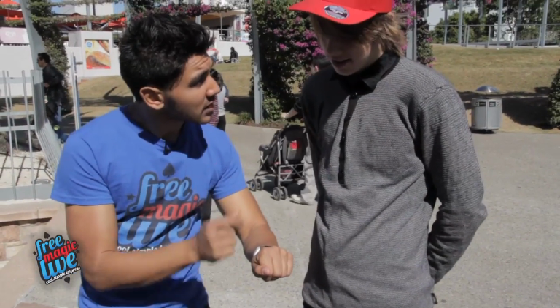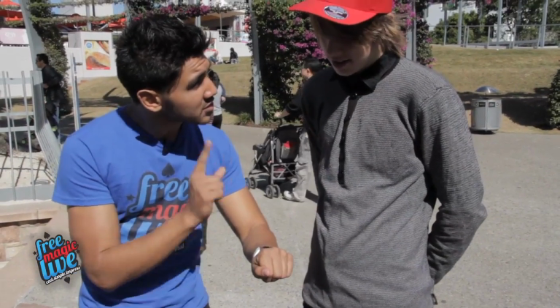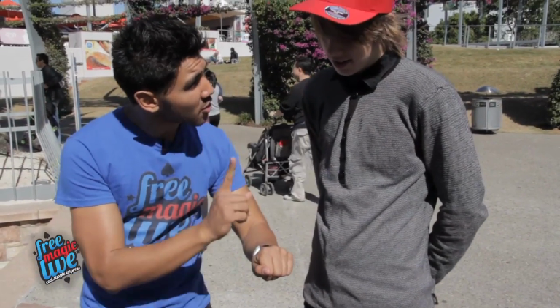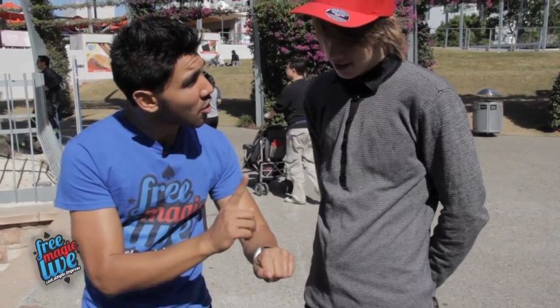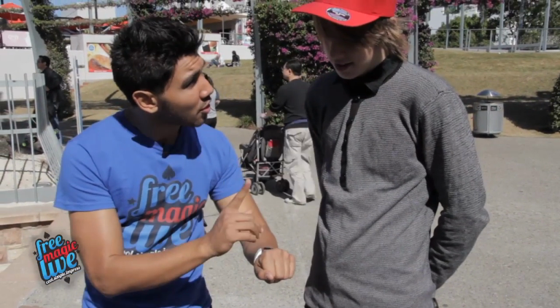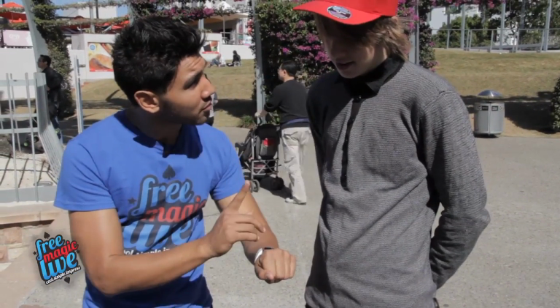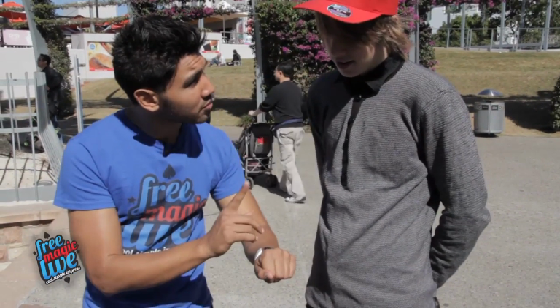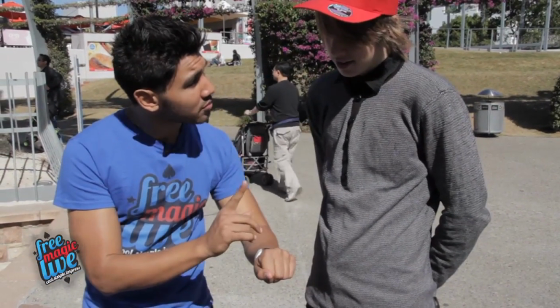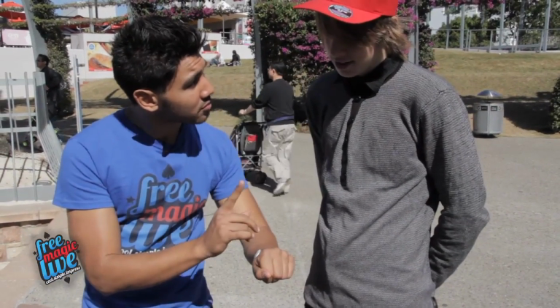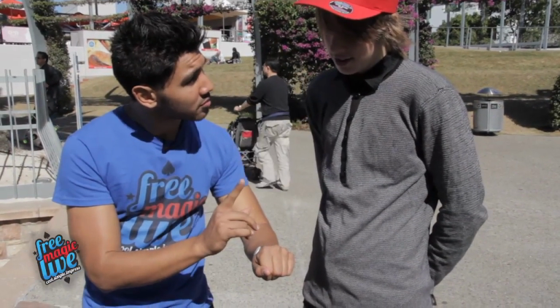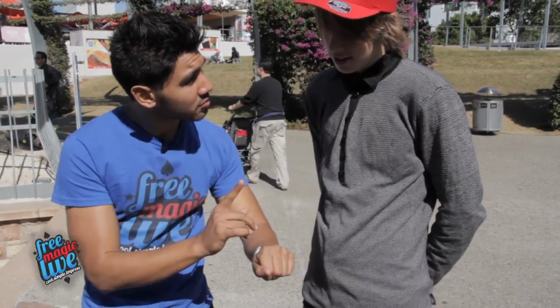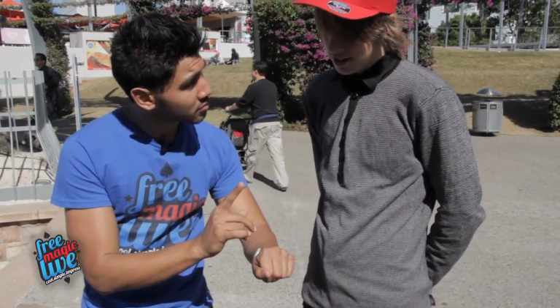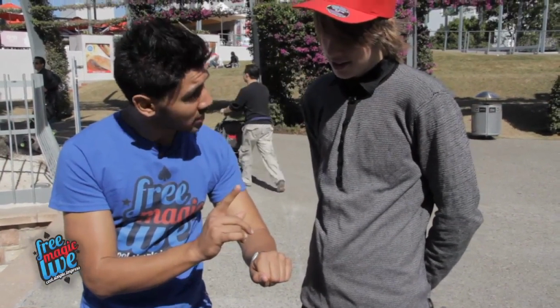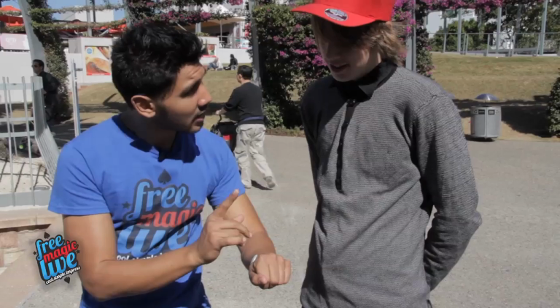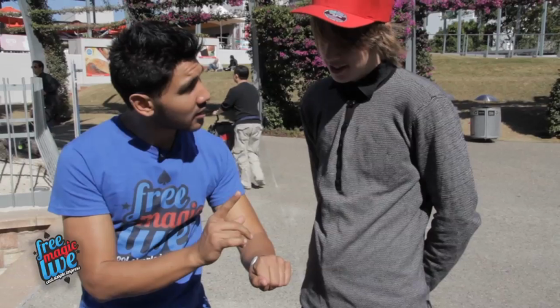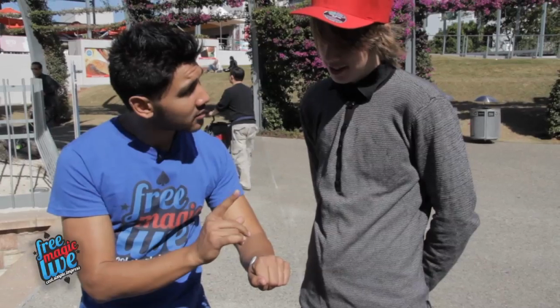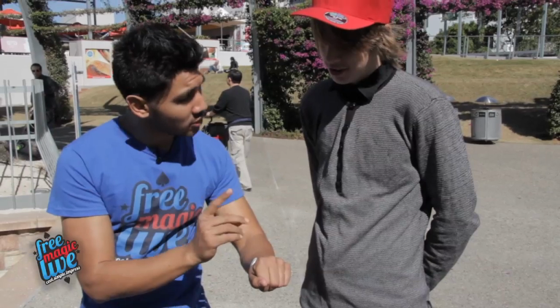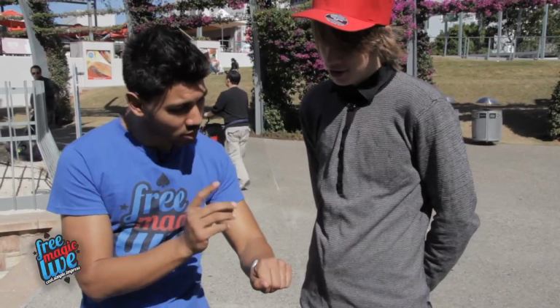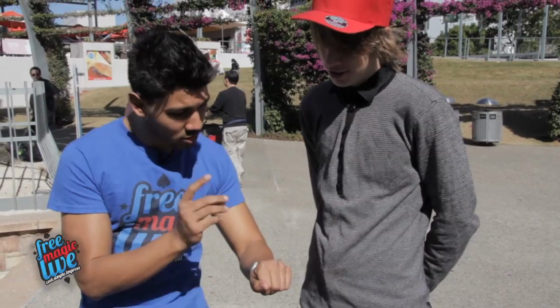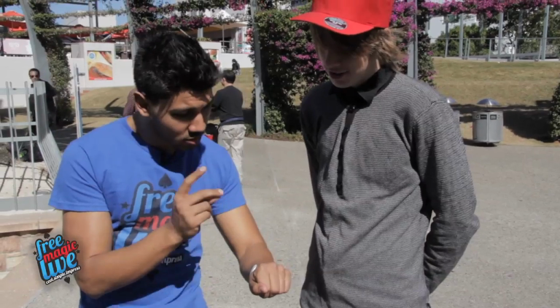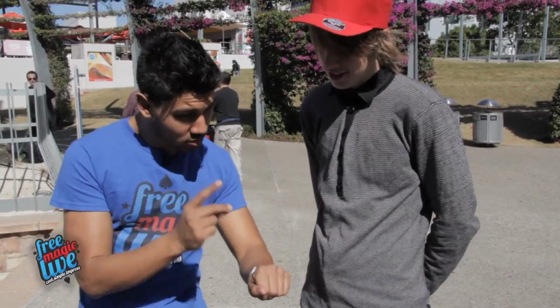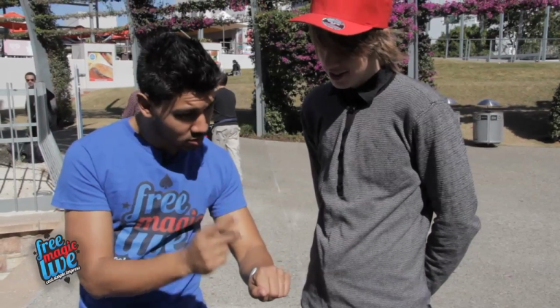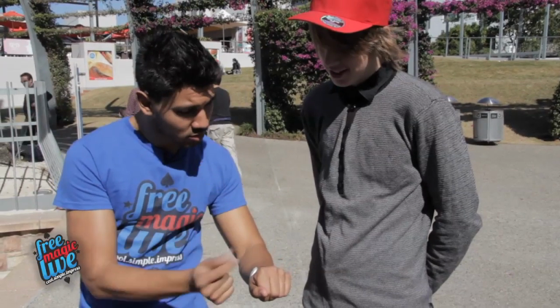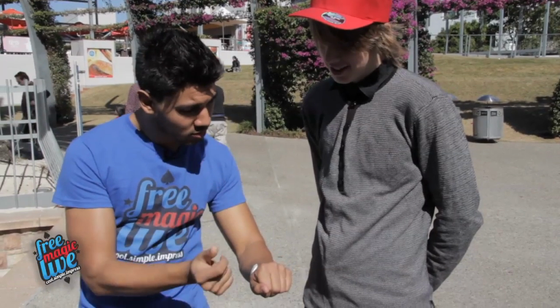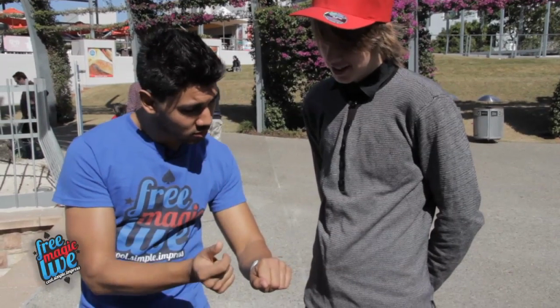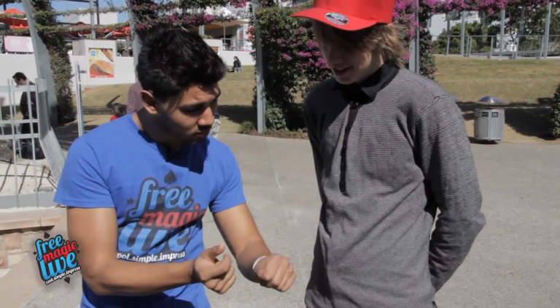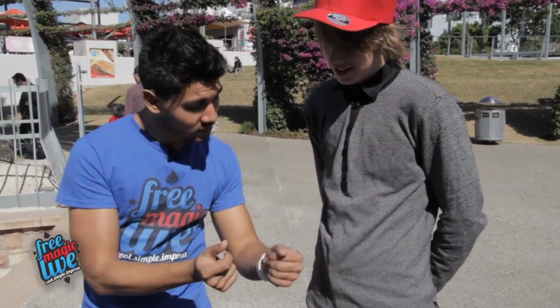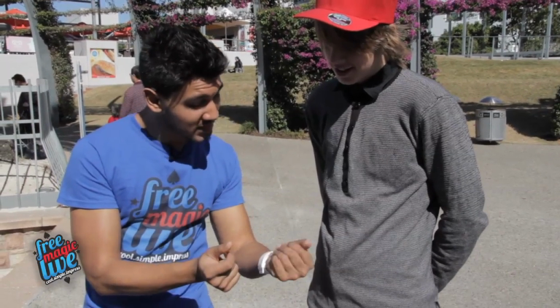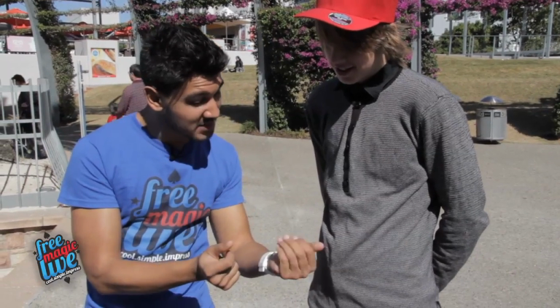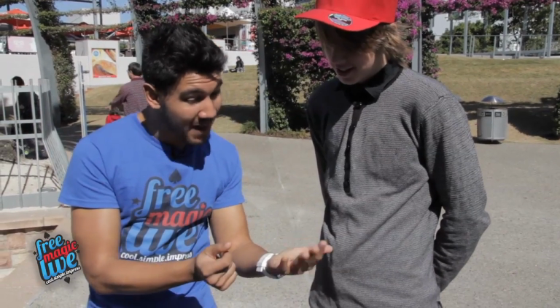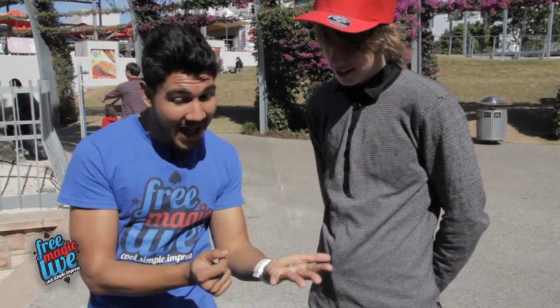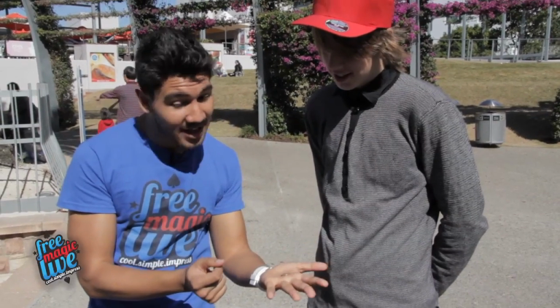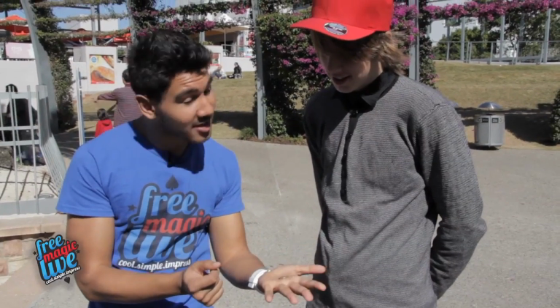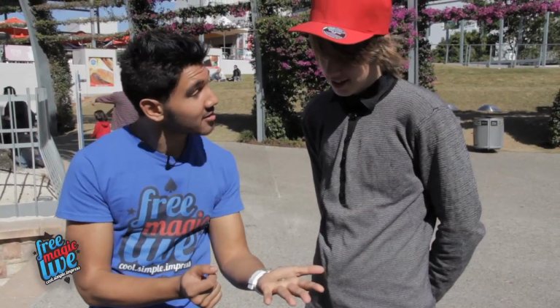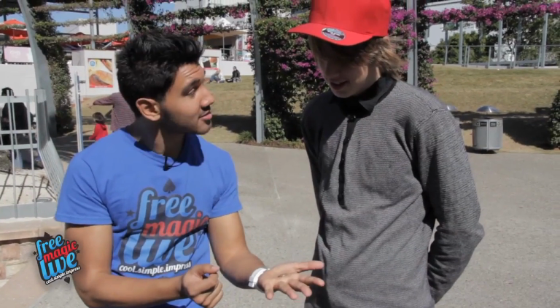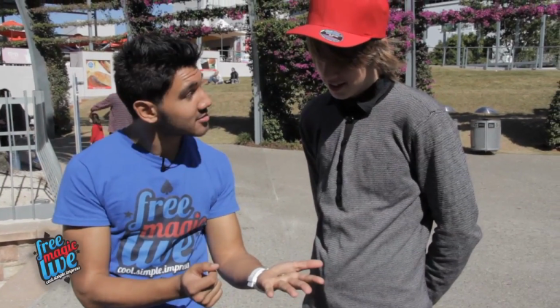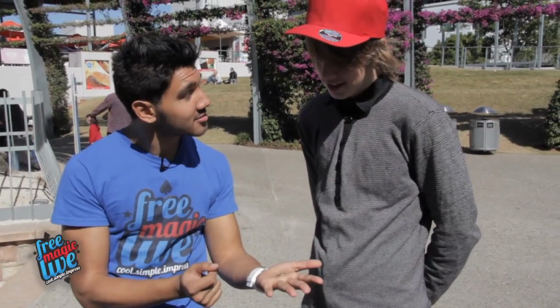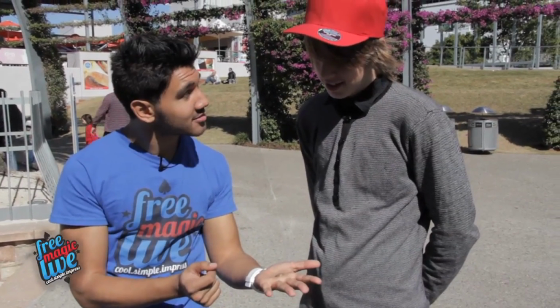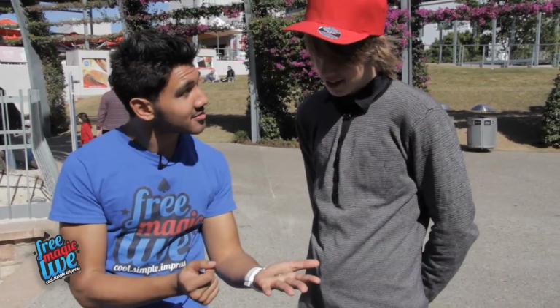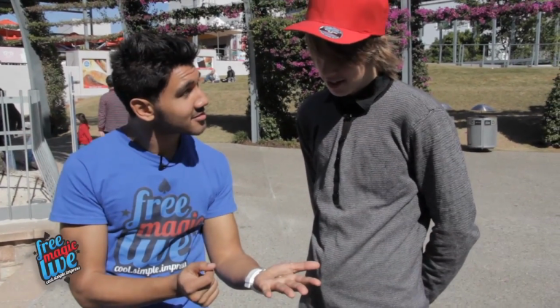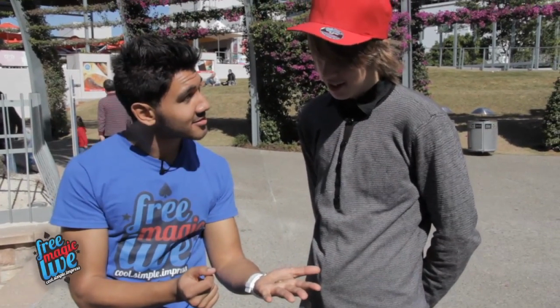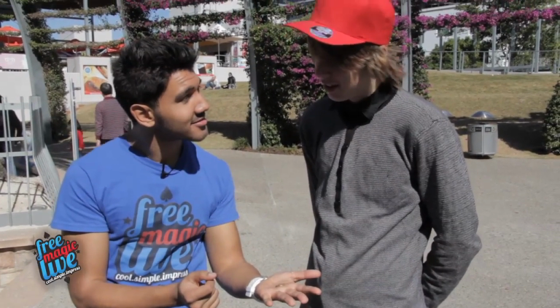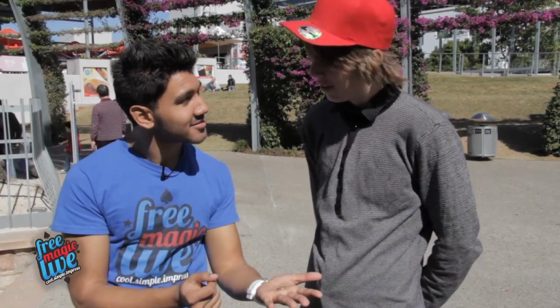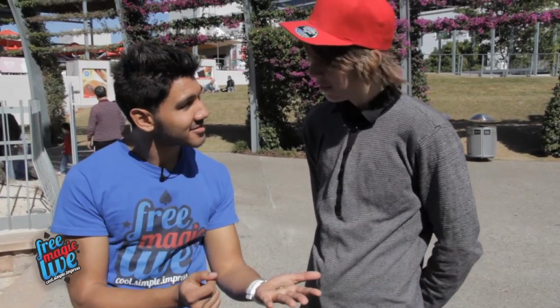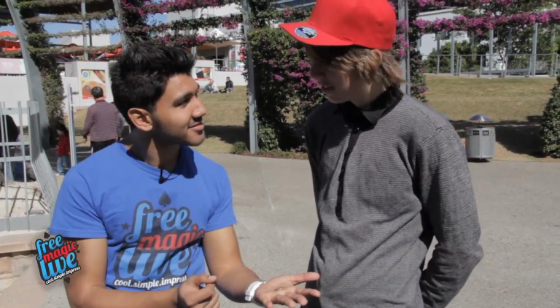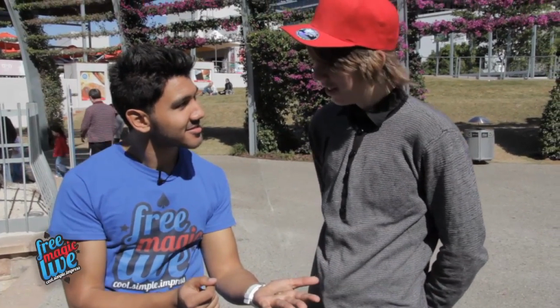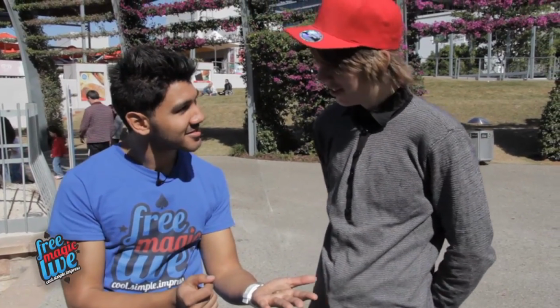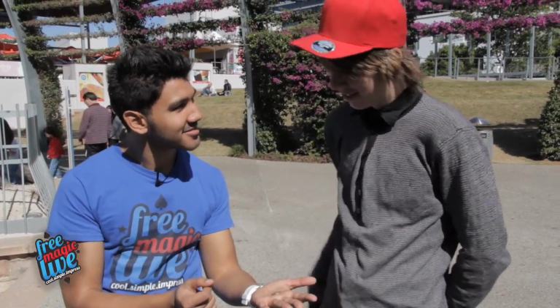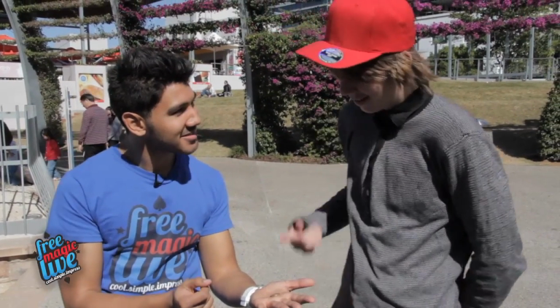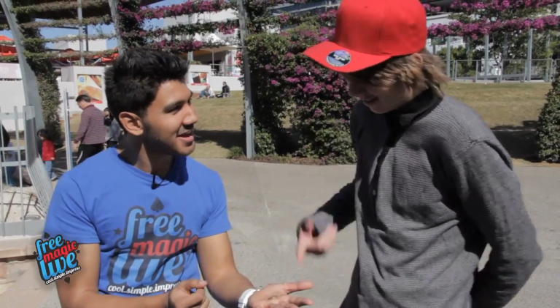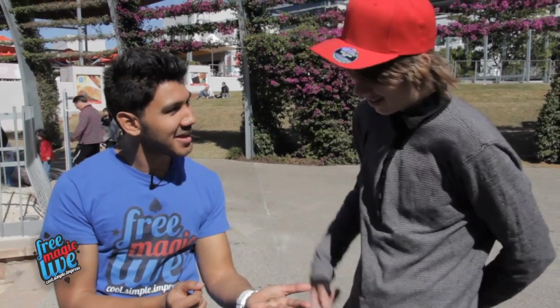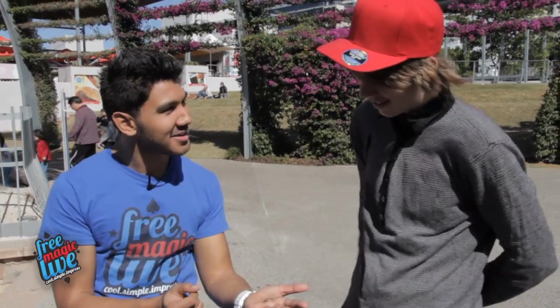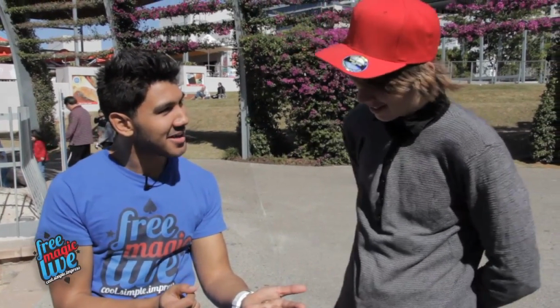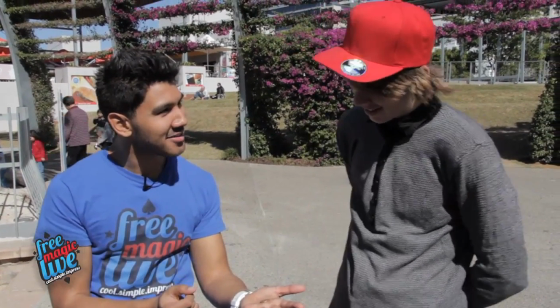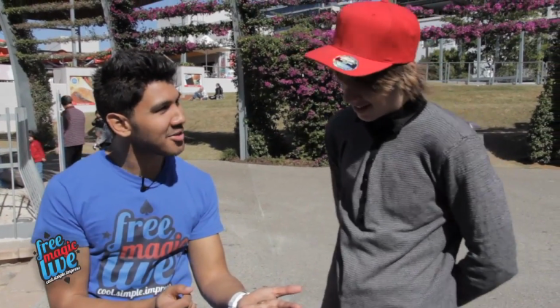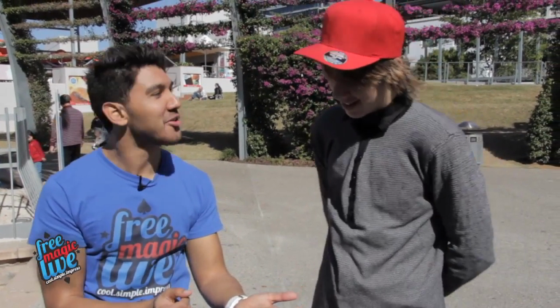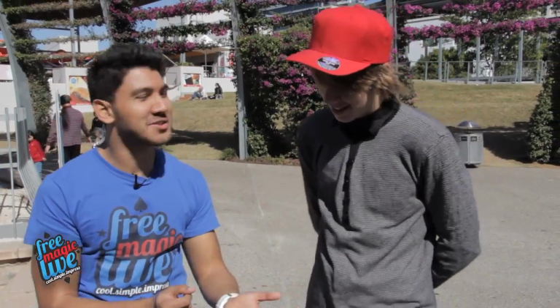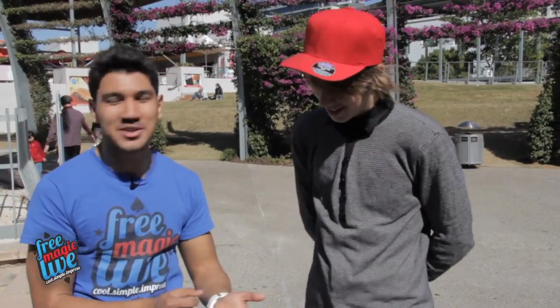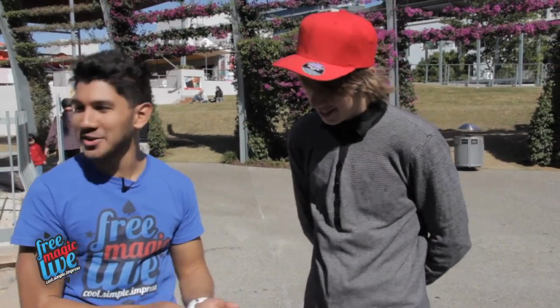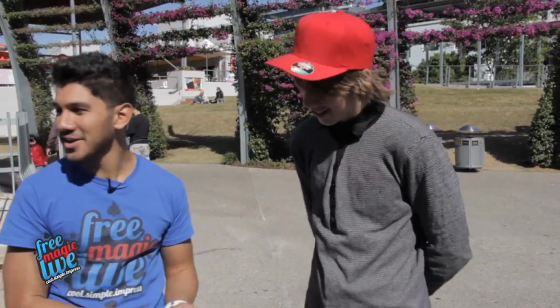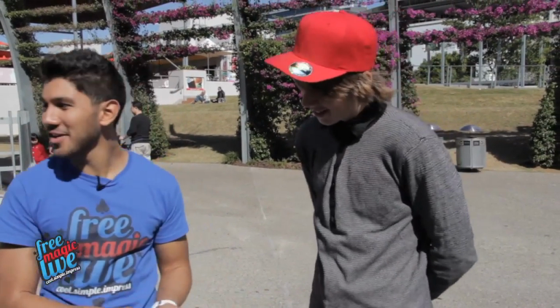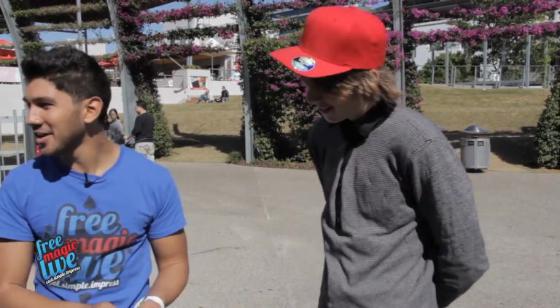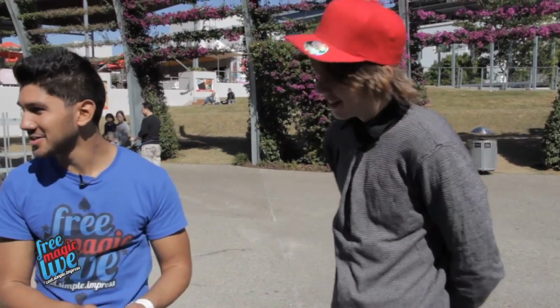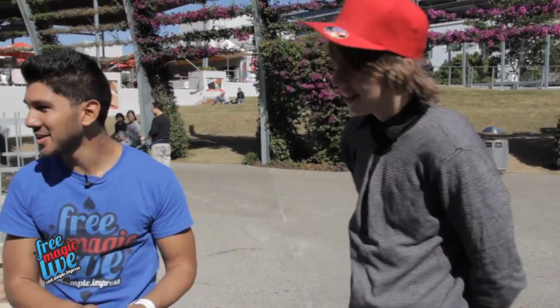It's gone. Is it? Yeah, look — it's back. Oh, that was cute. Yeah, thanks.